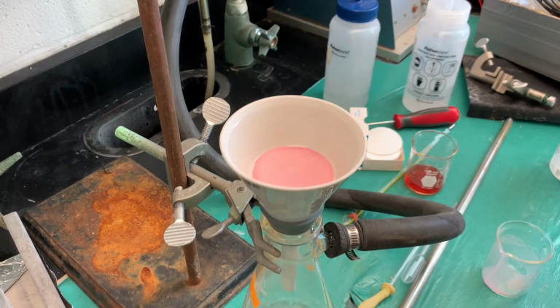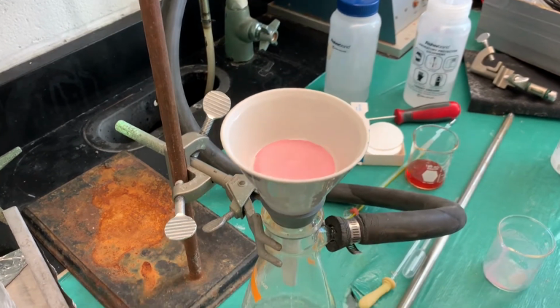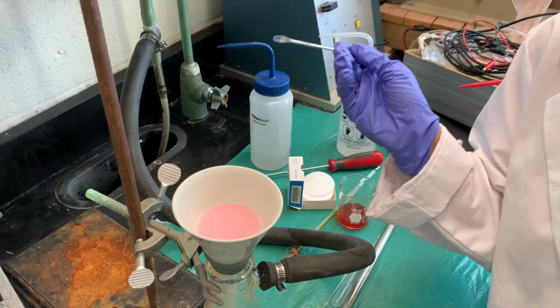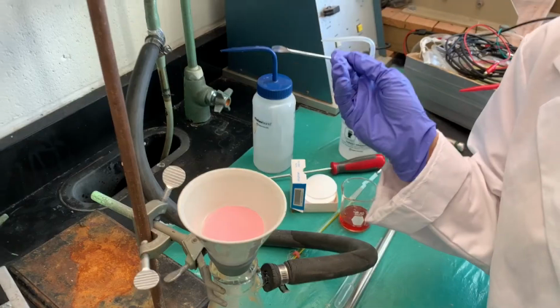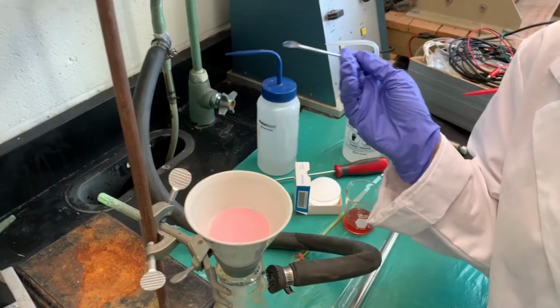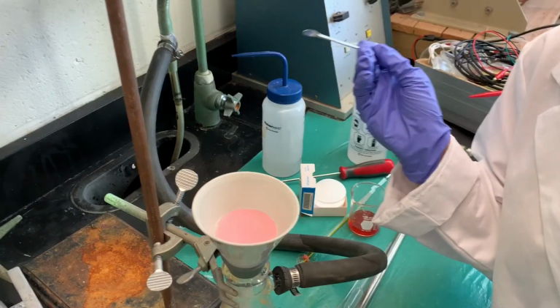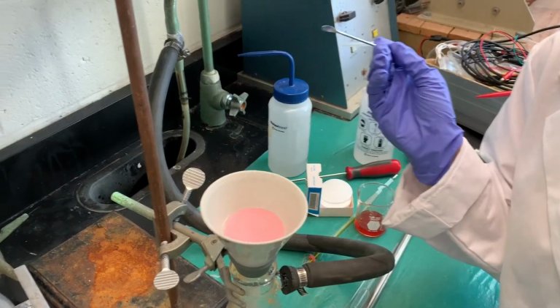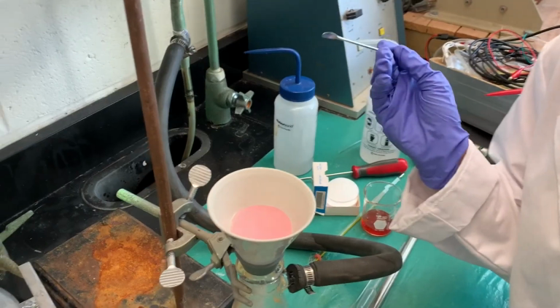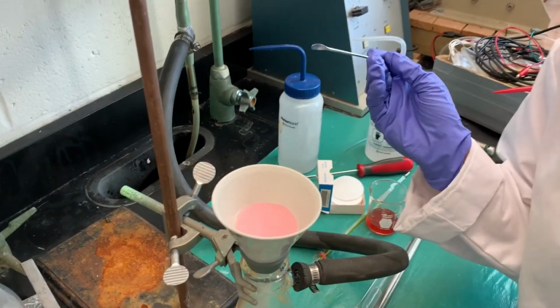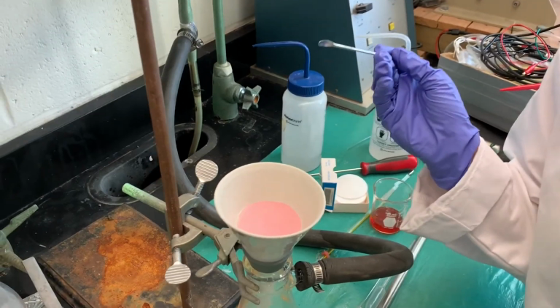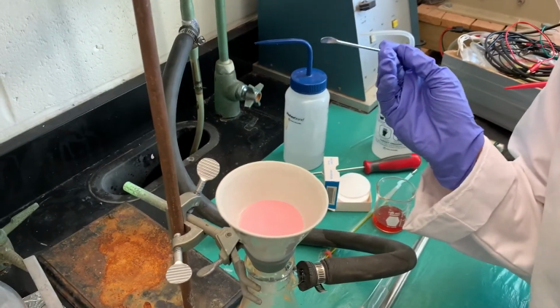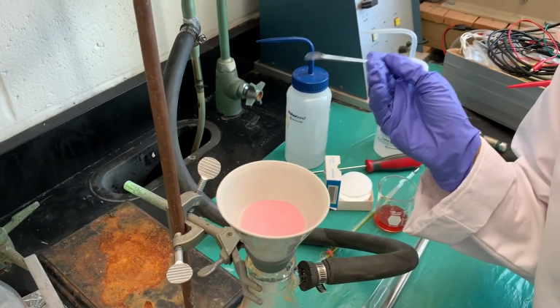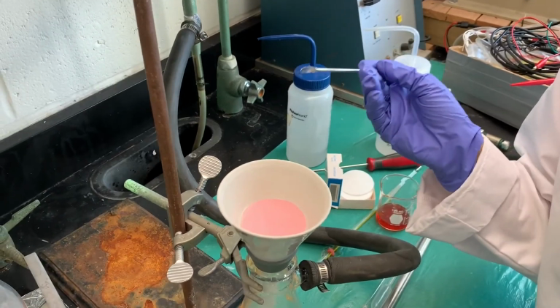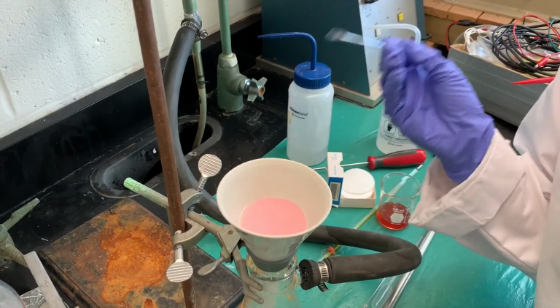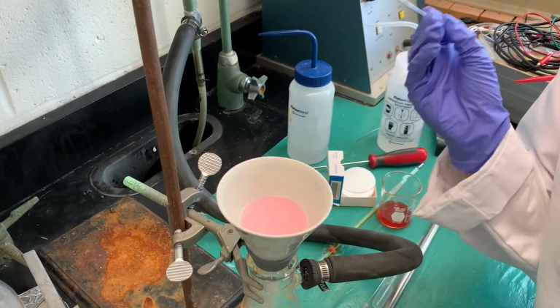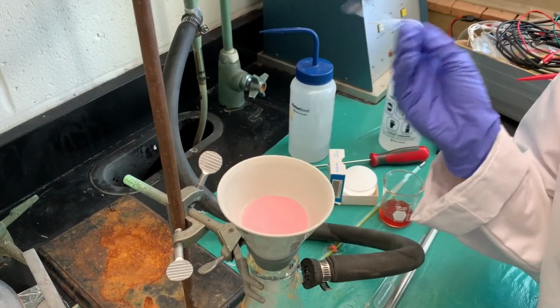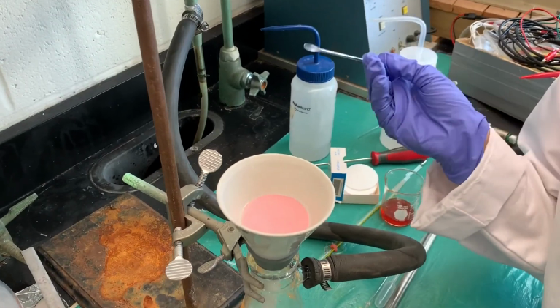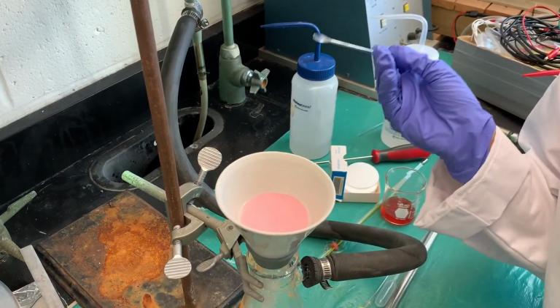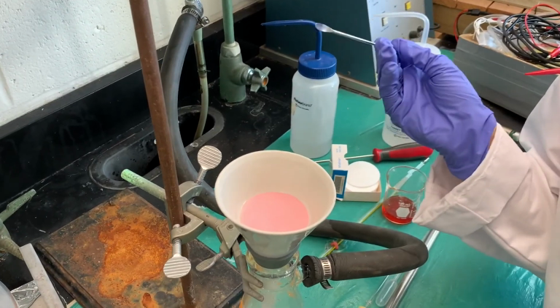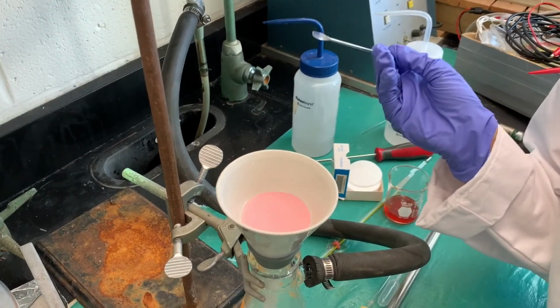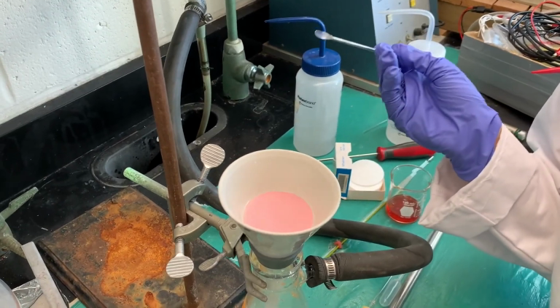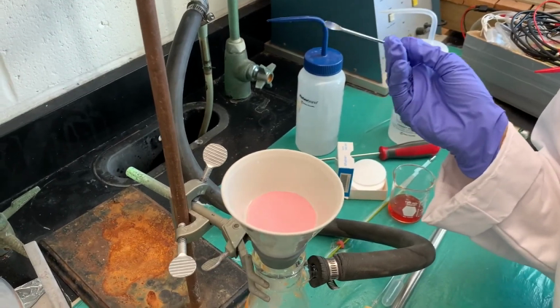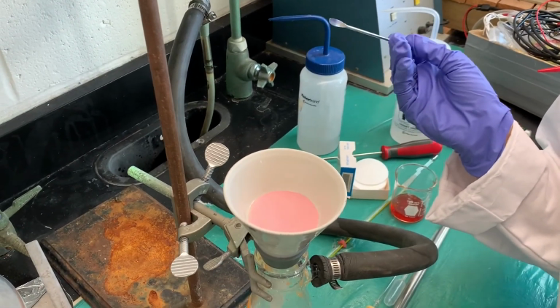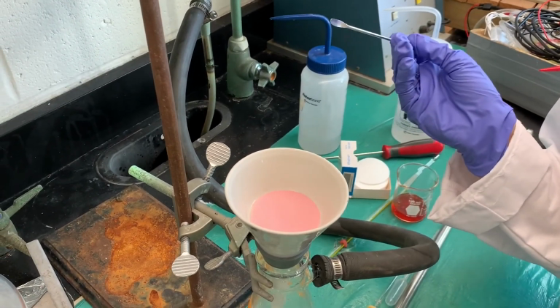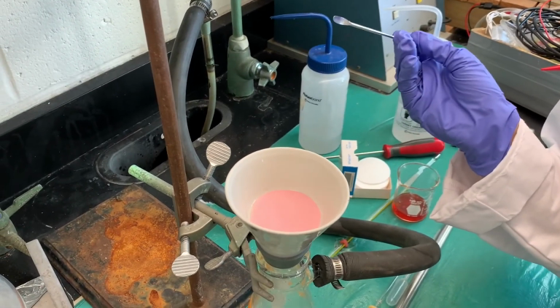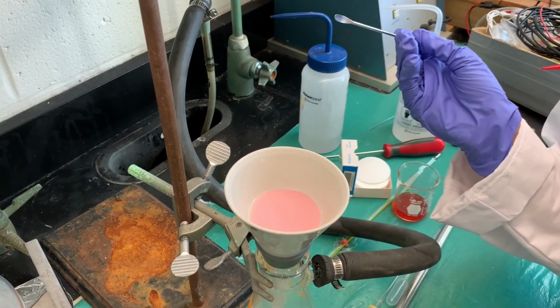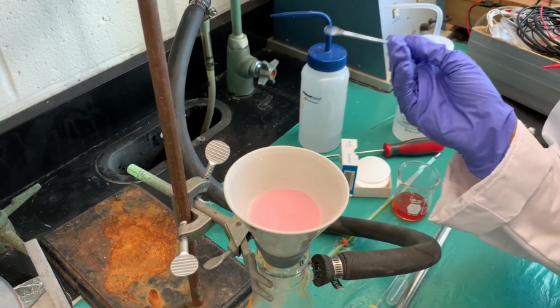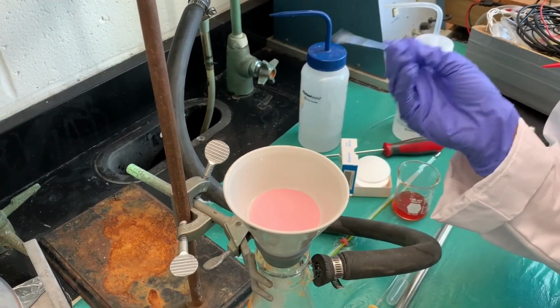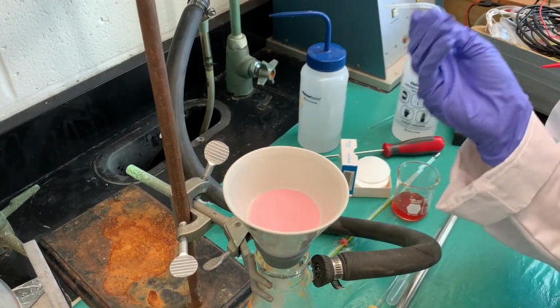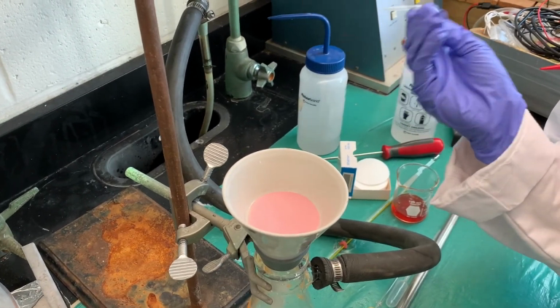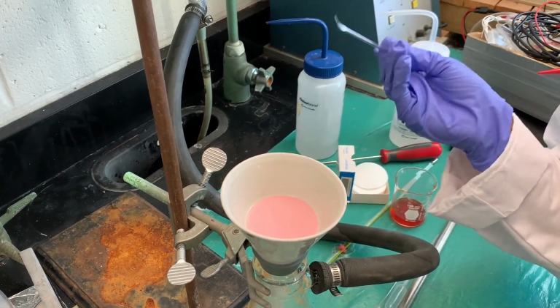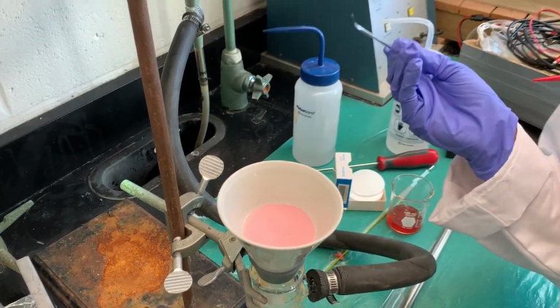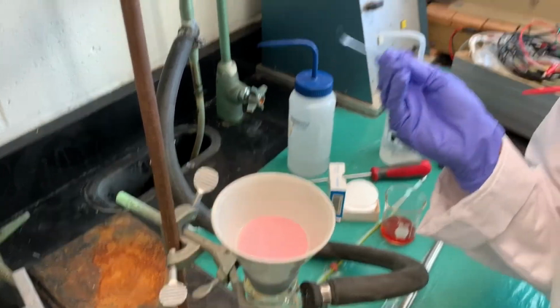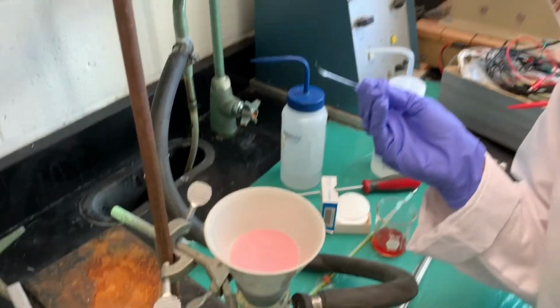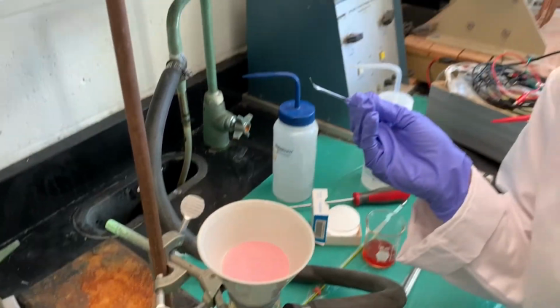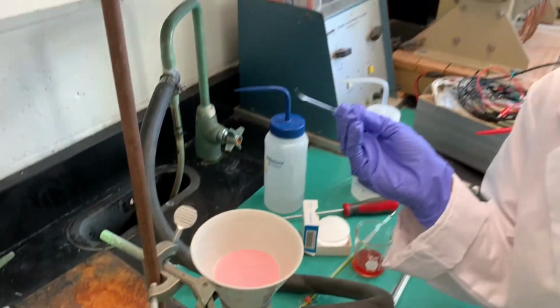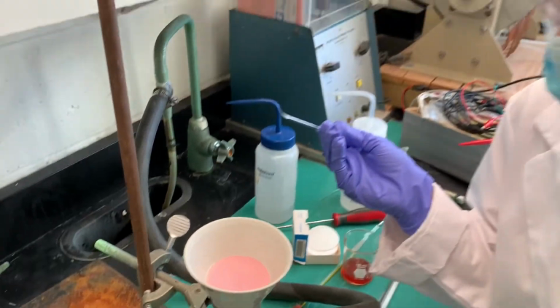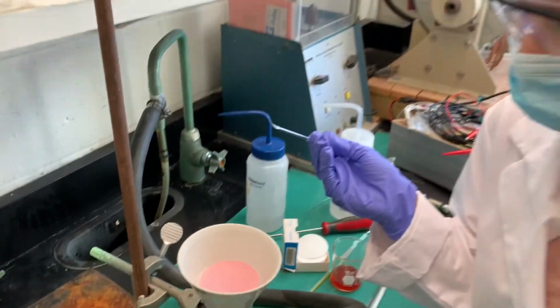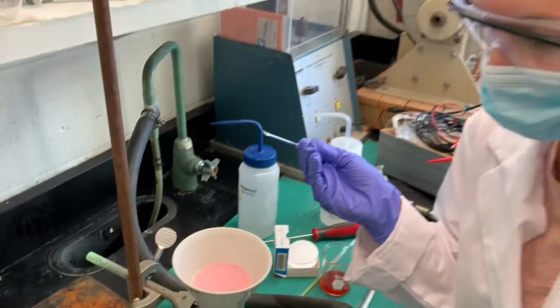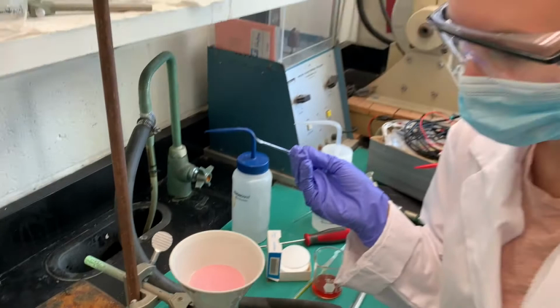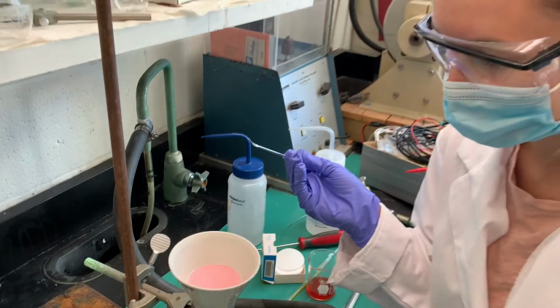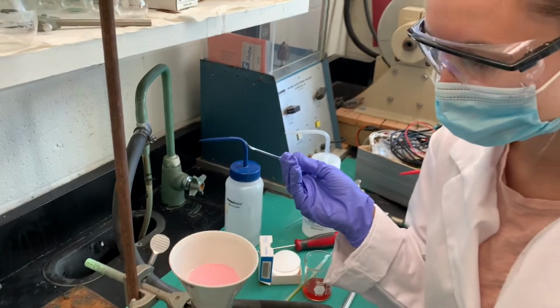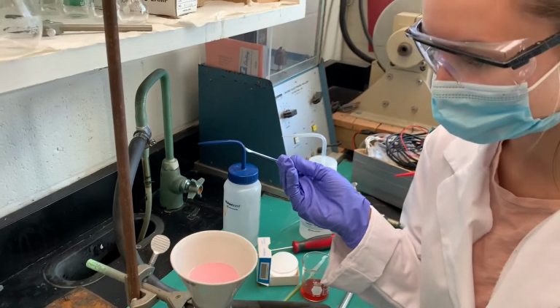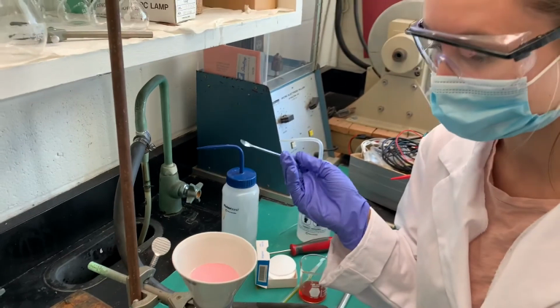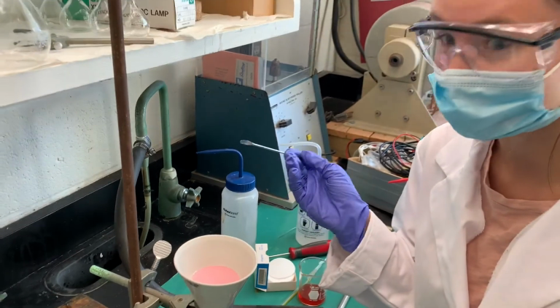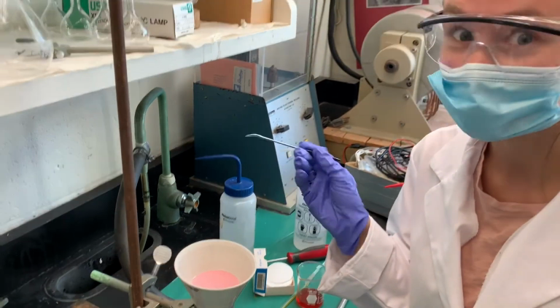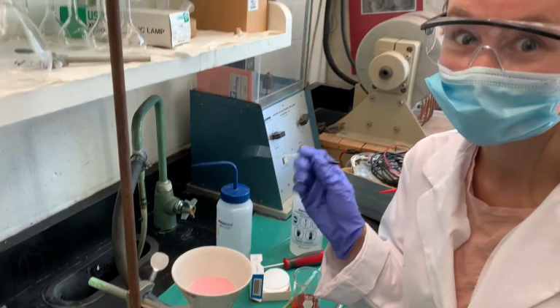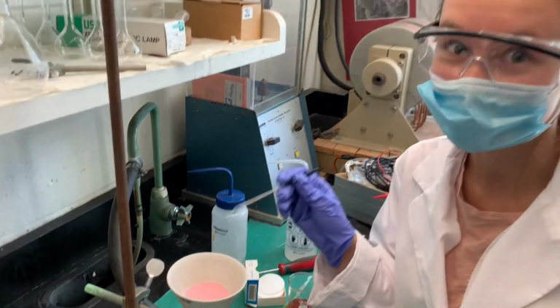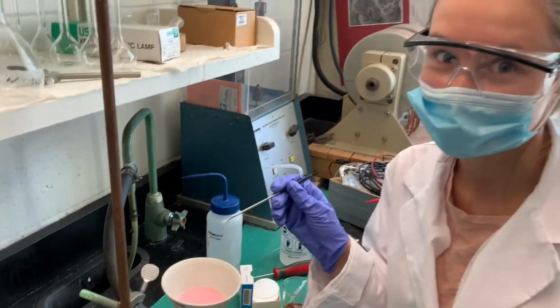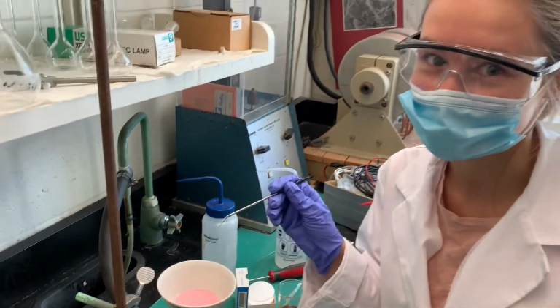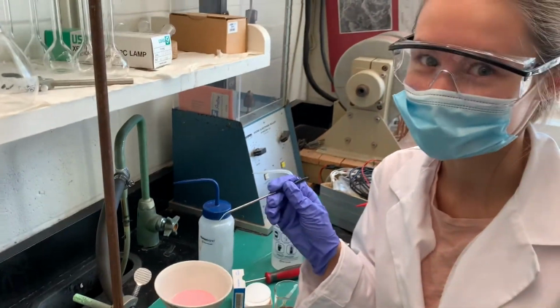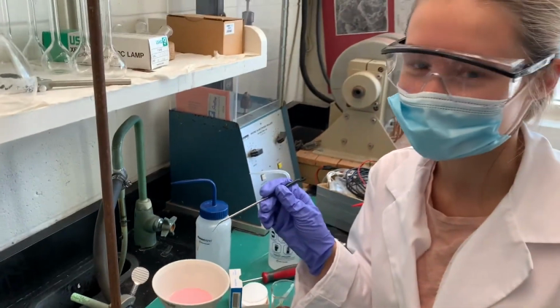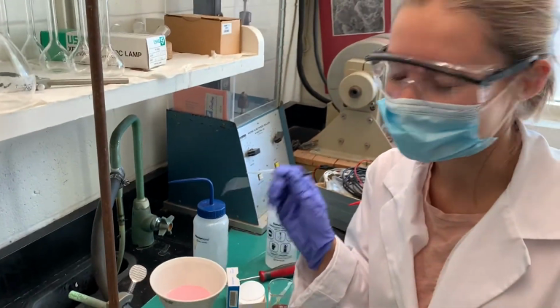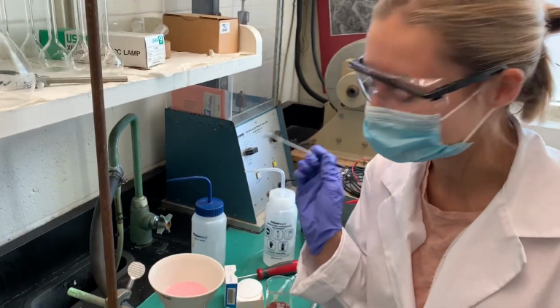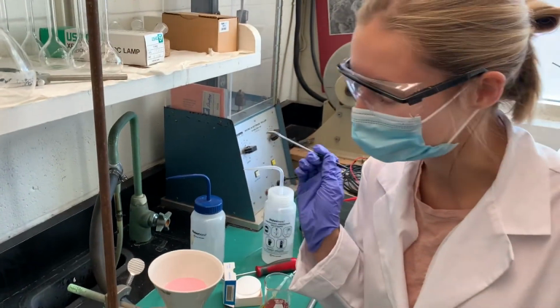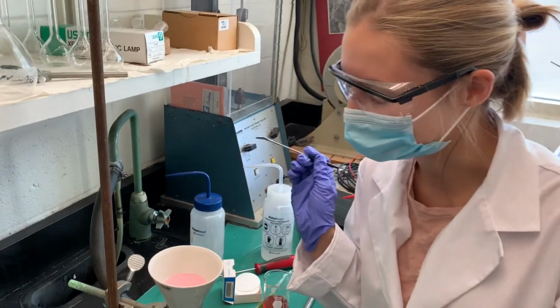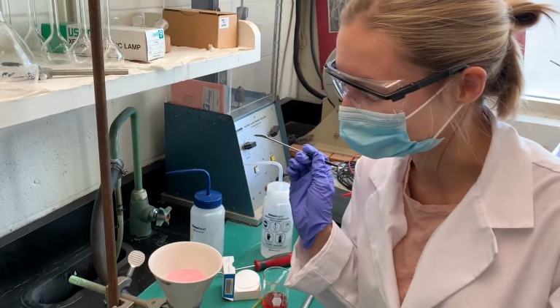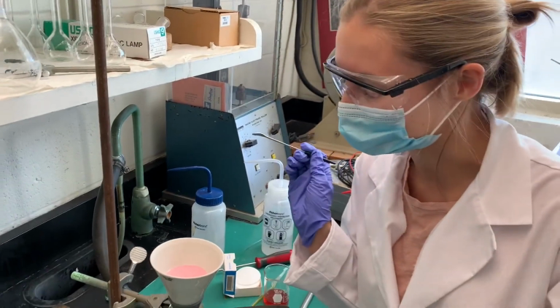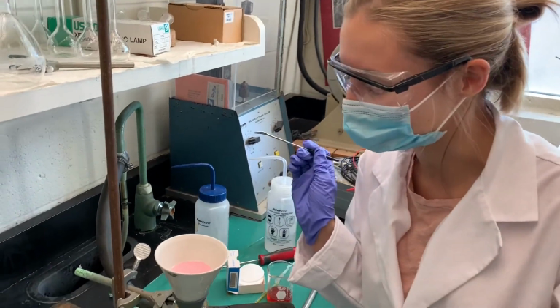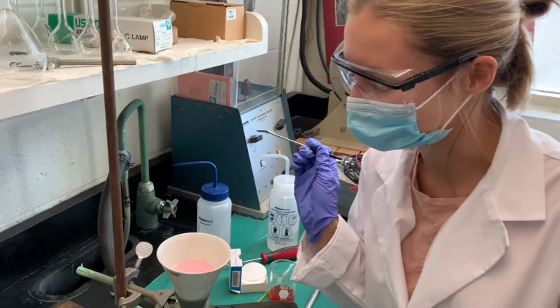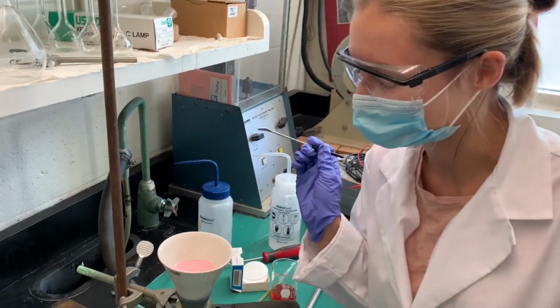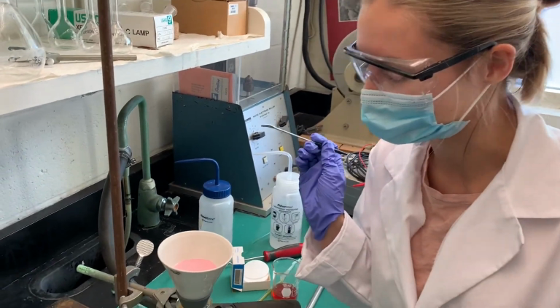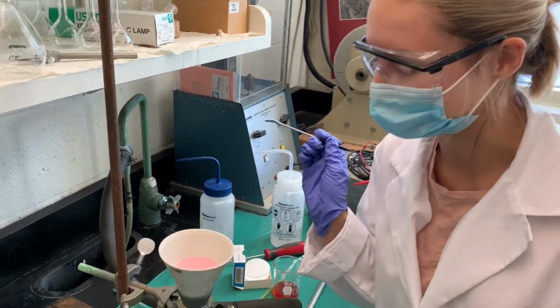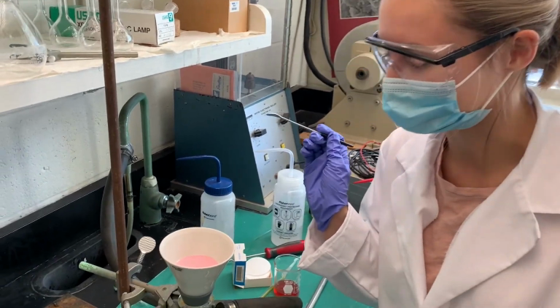We've successfully synthesized our nickel bippy compound, and here are the light pink crystals to prove it.